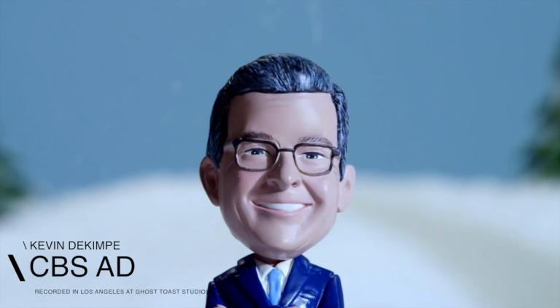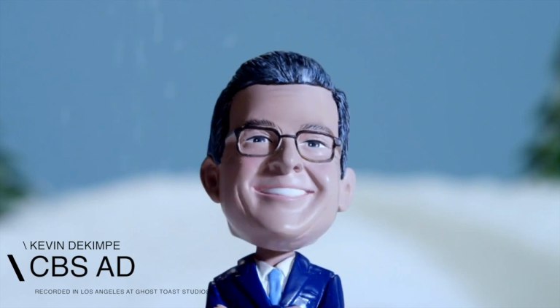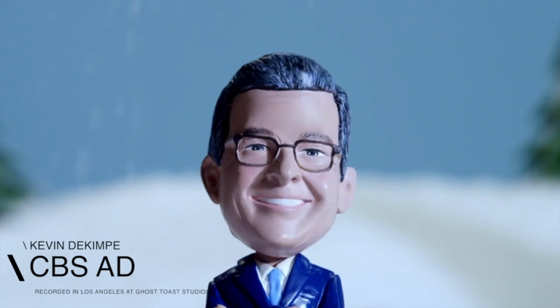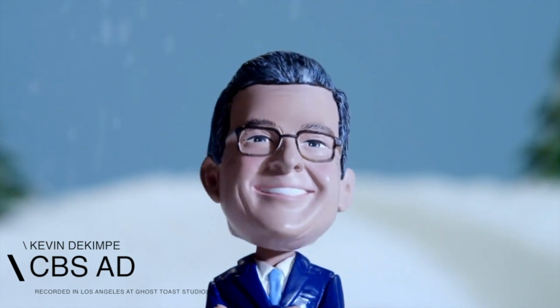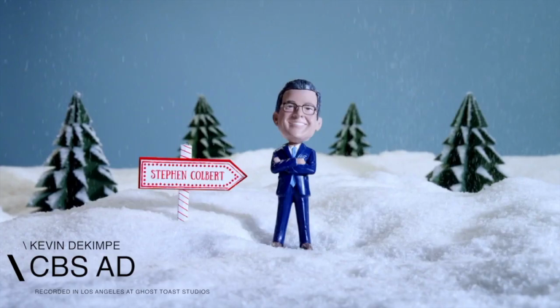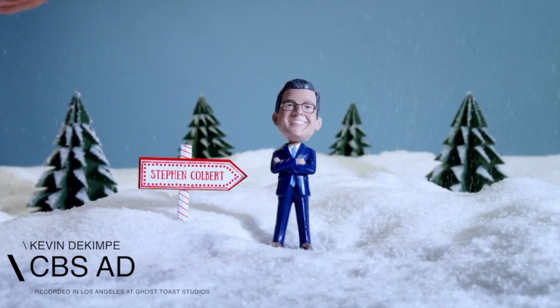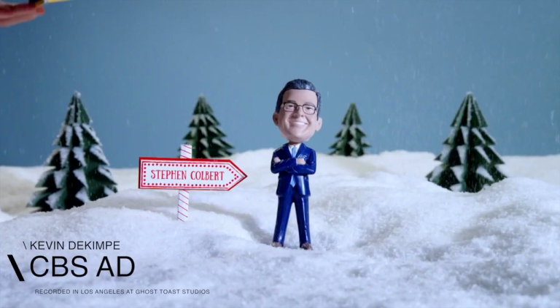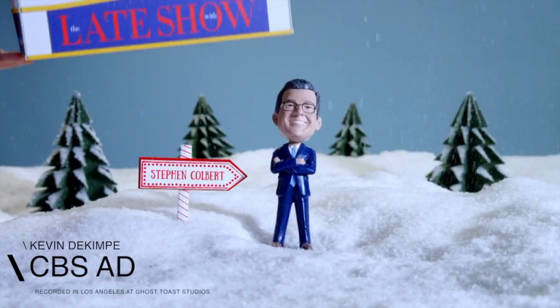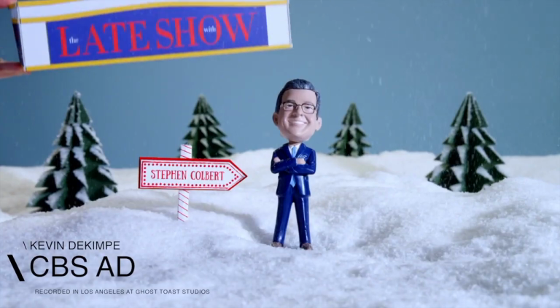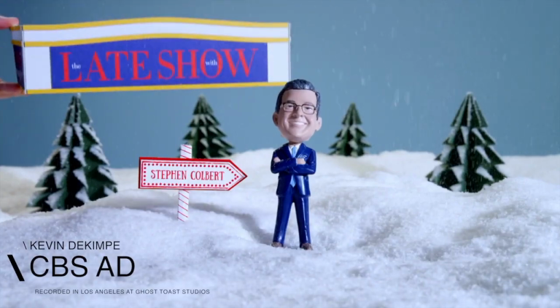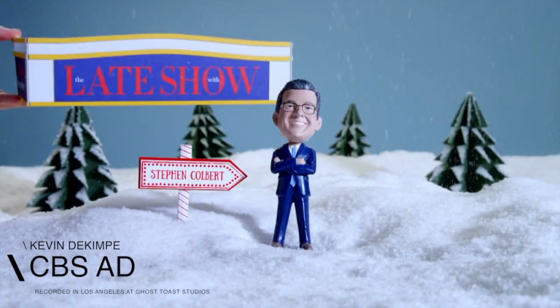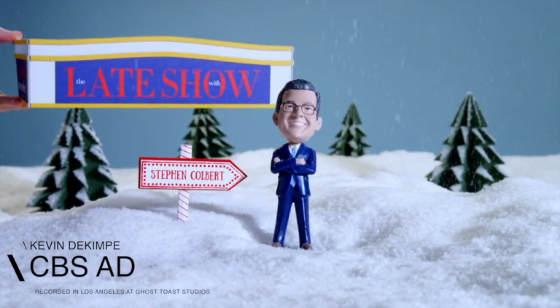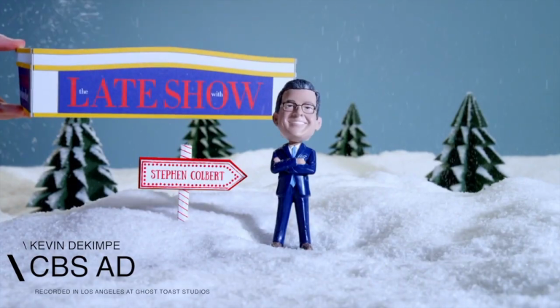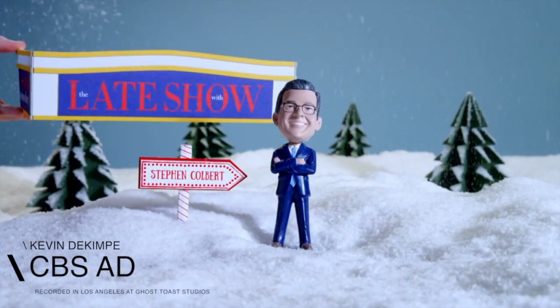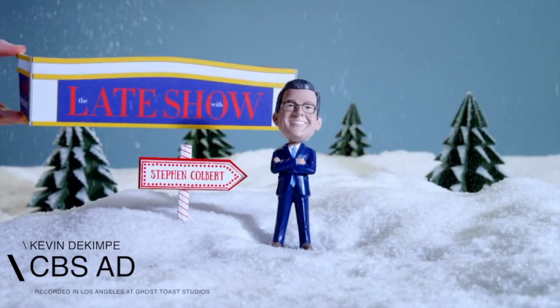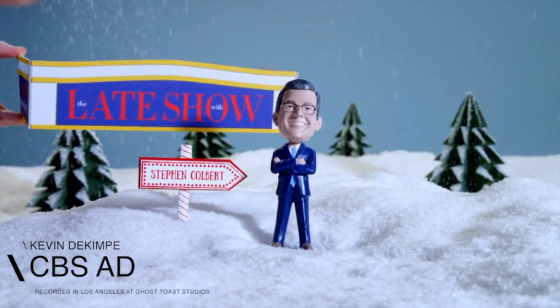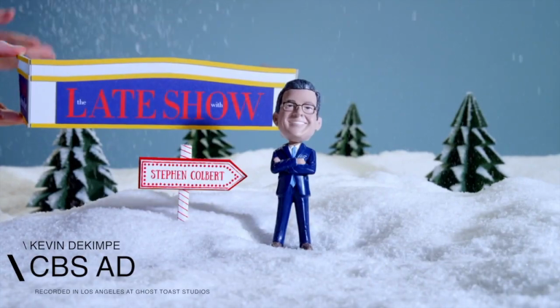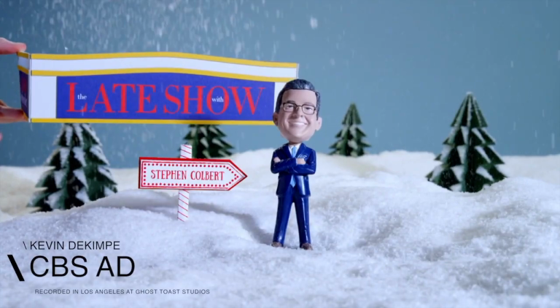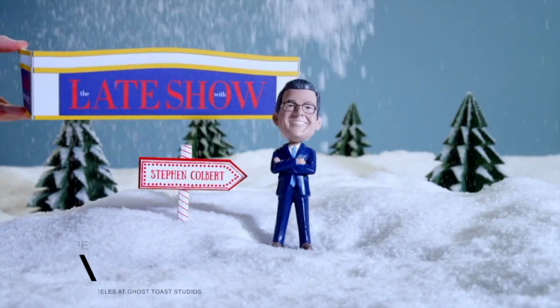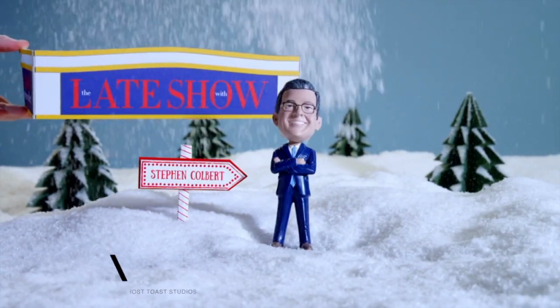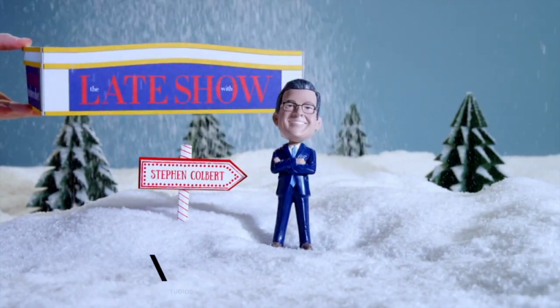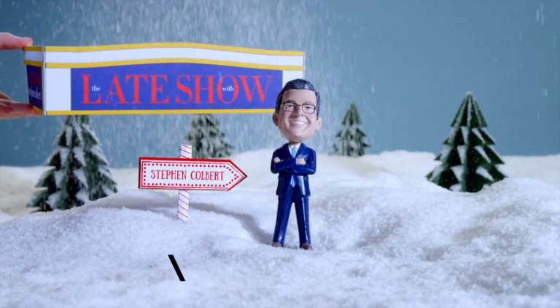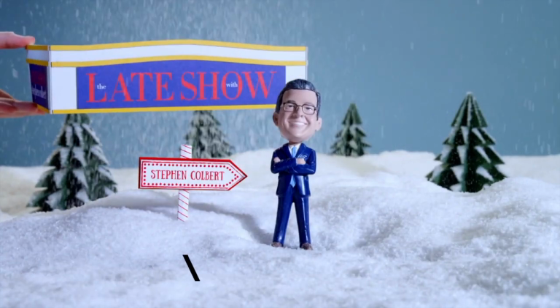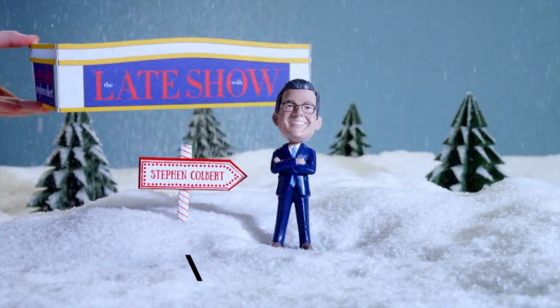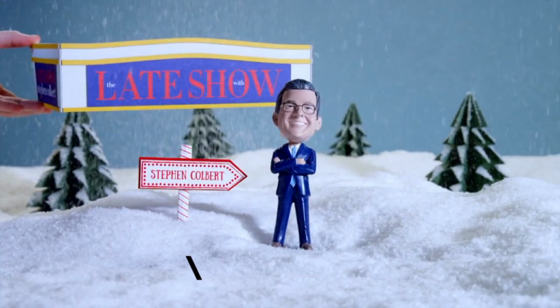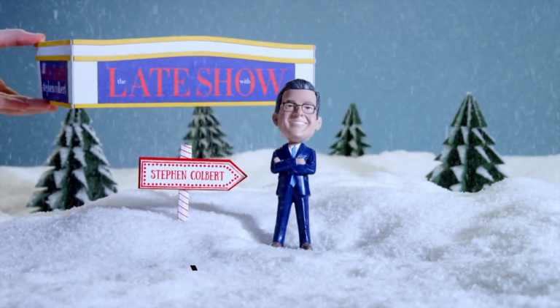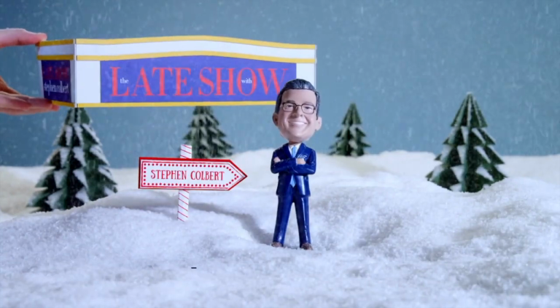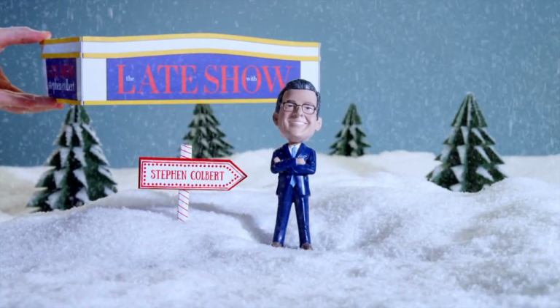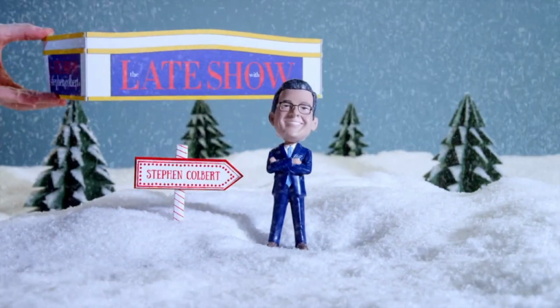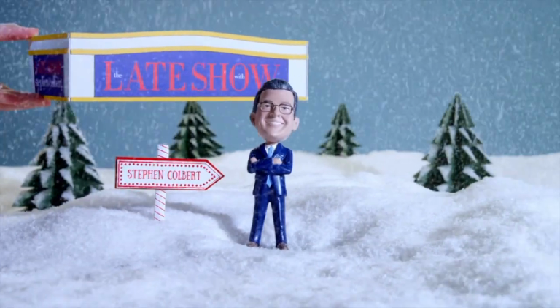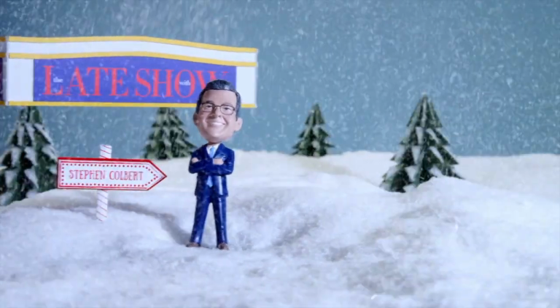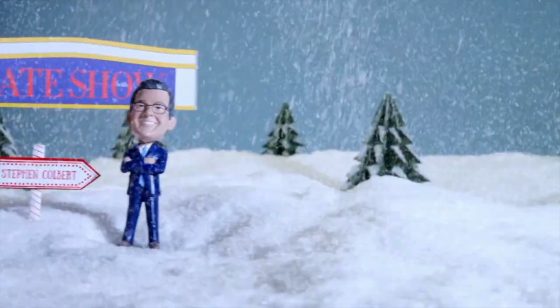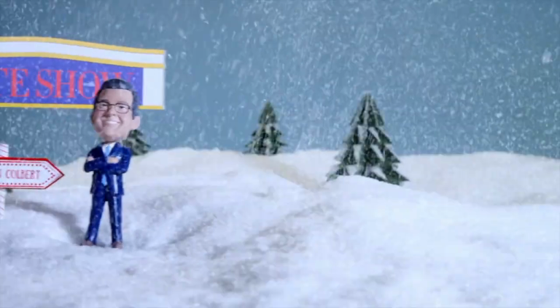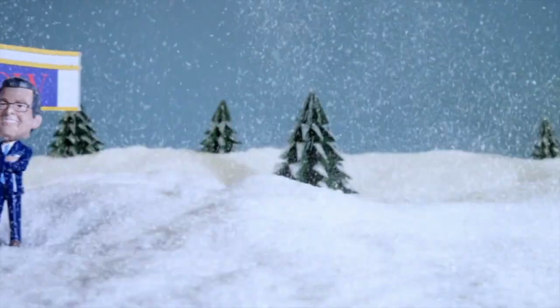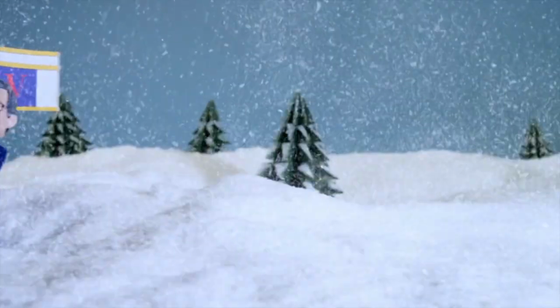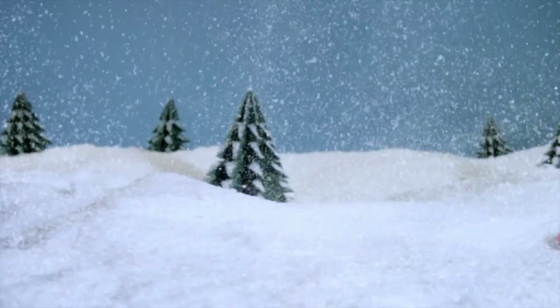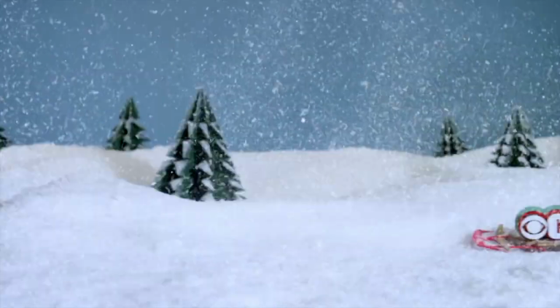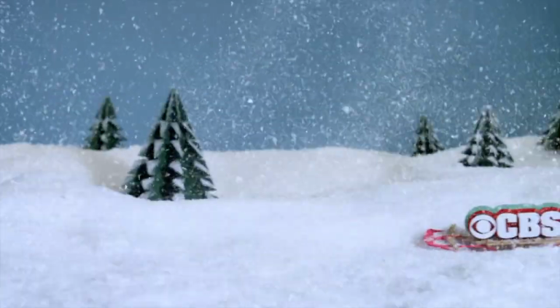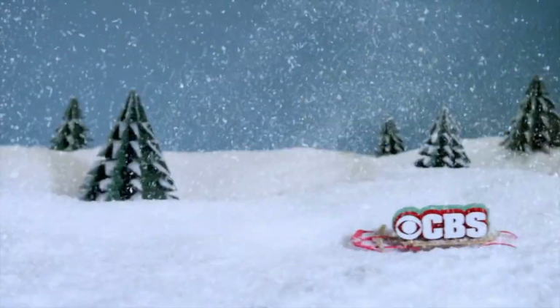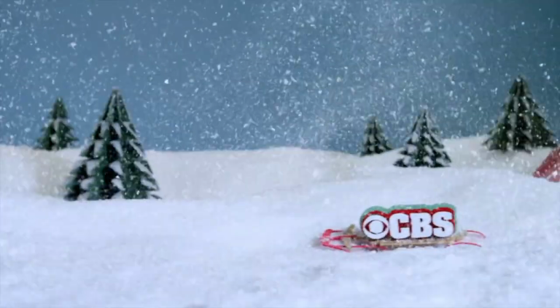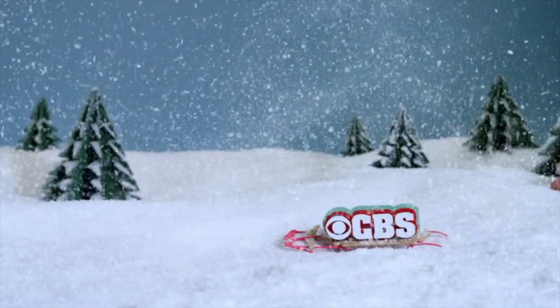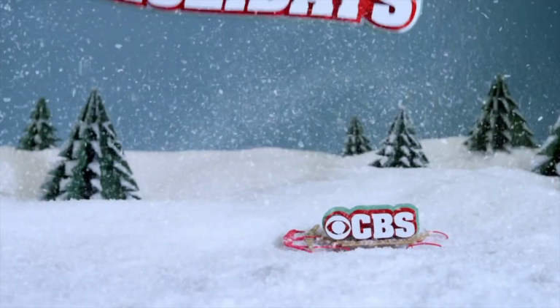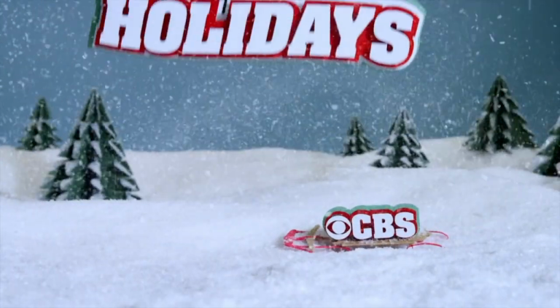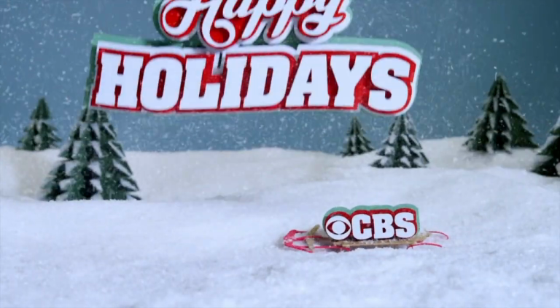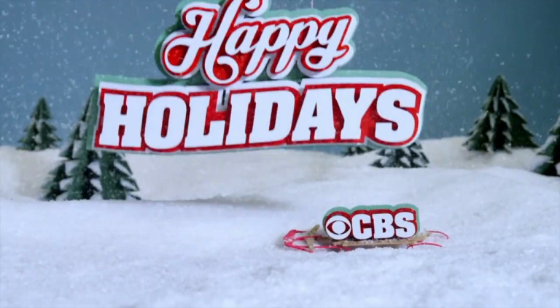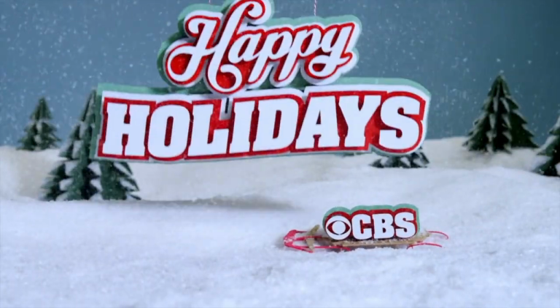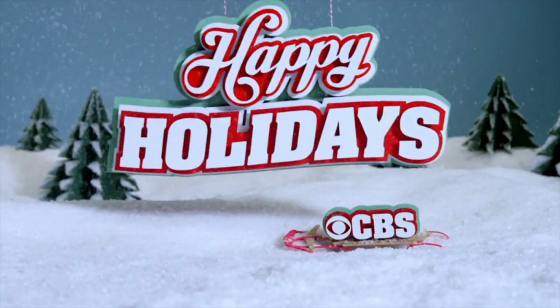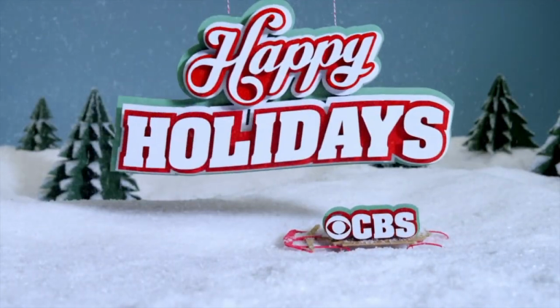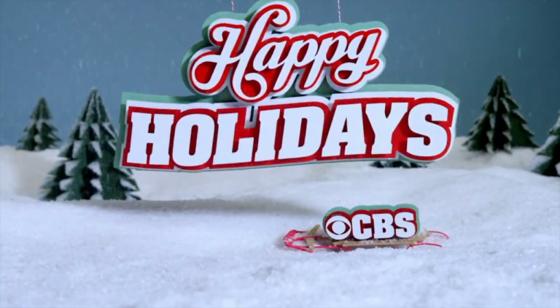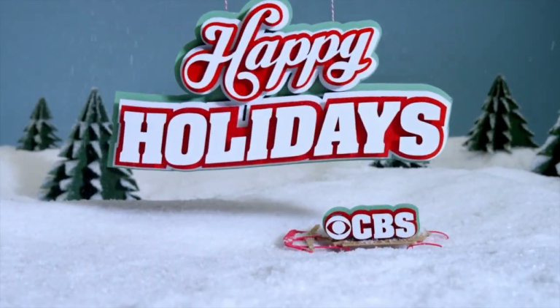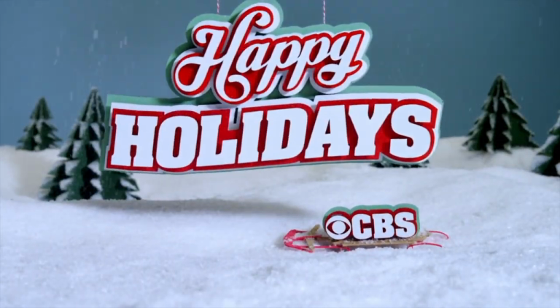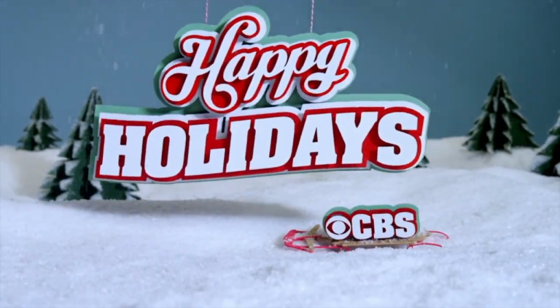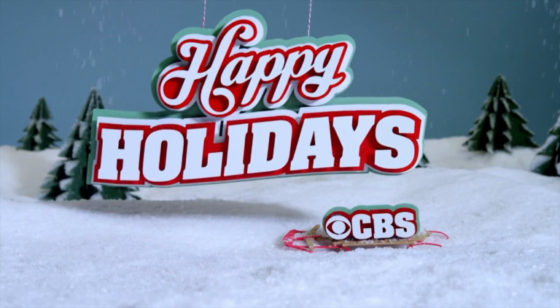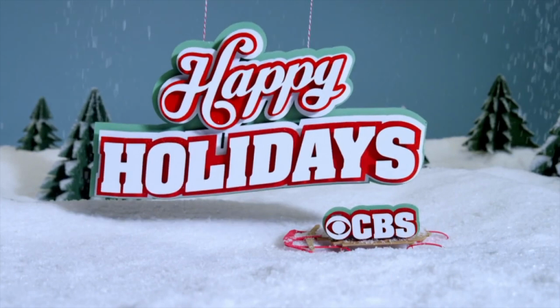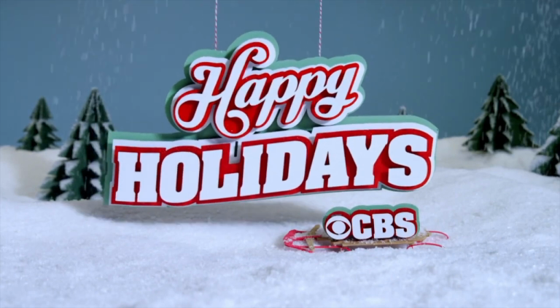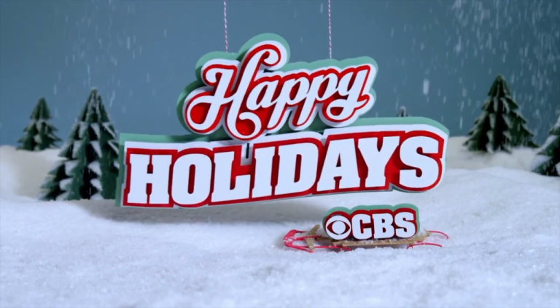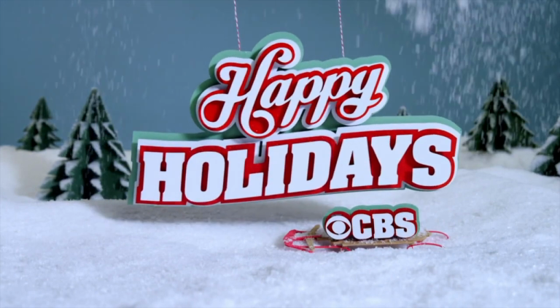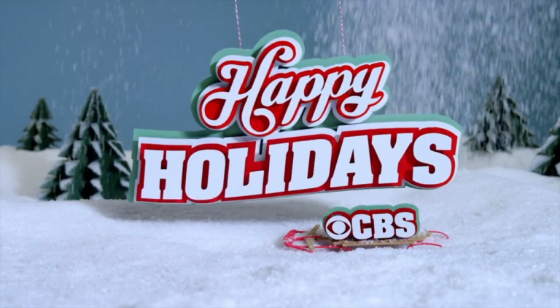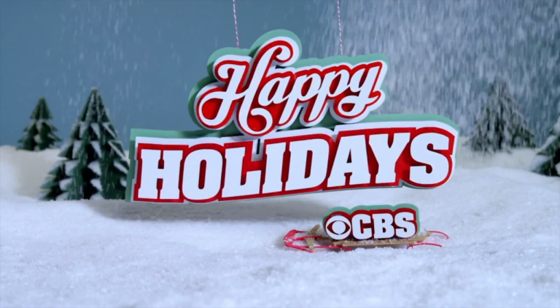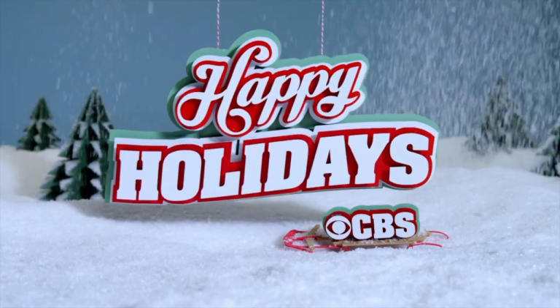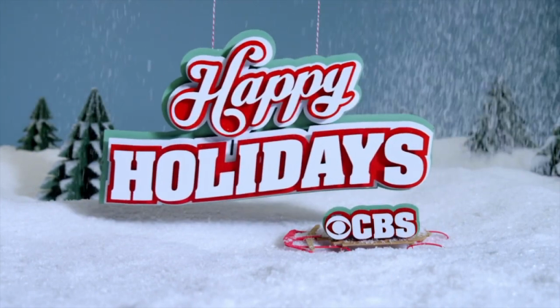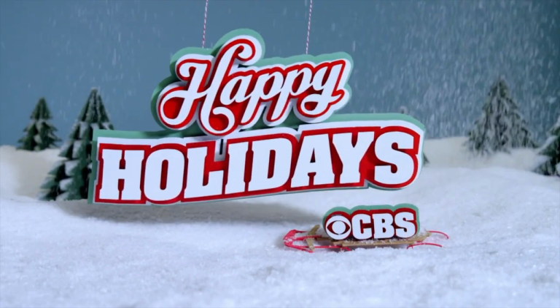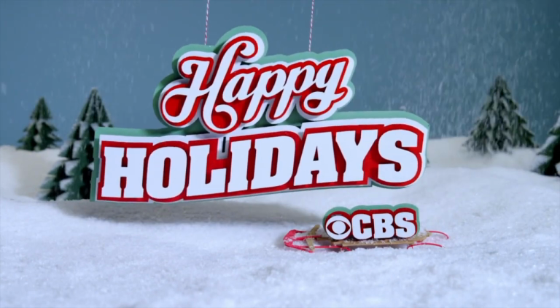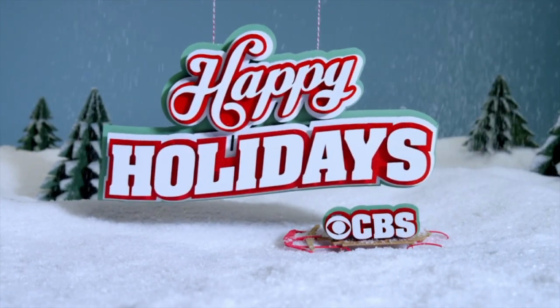From all of us at The Late Show with Stephen Colbert, happy holidays.